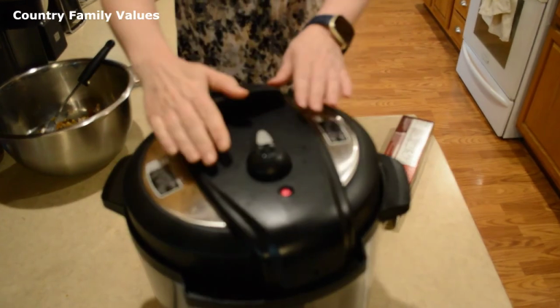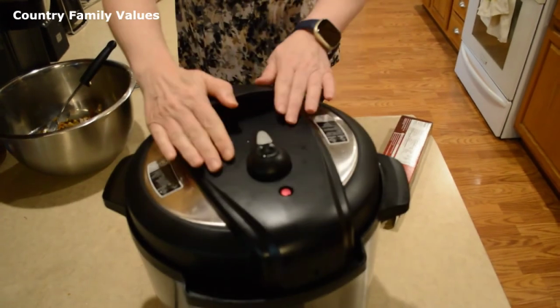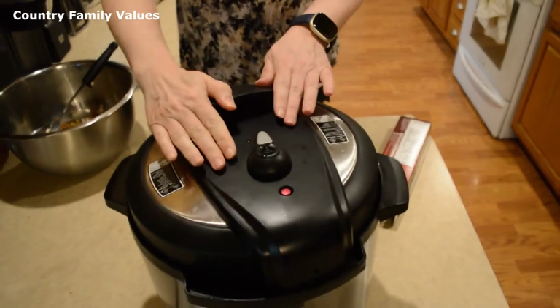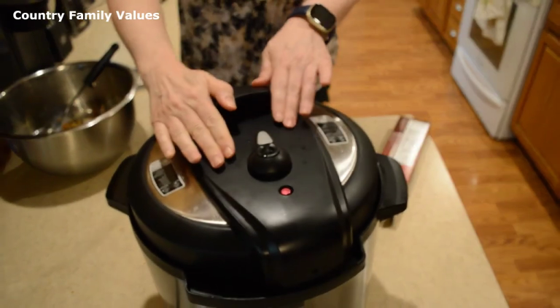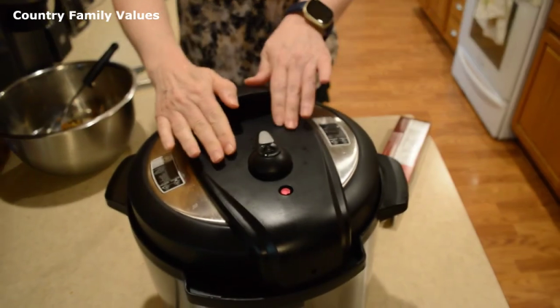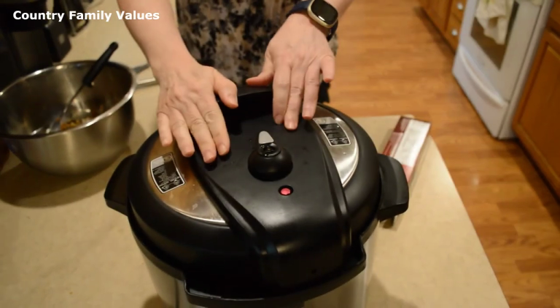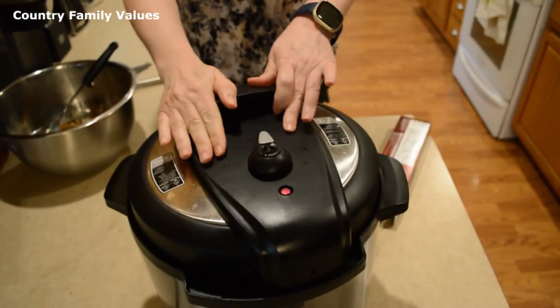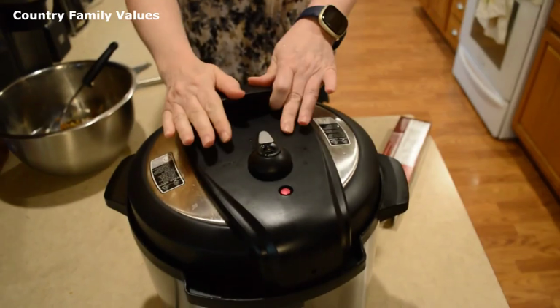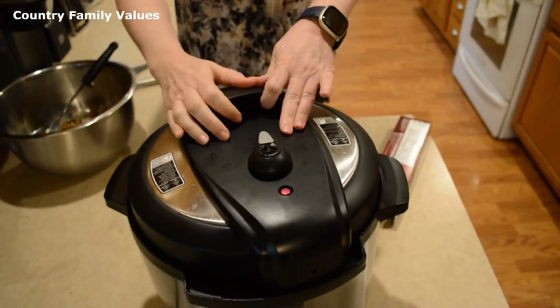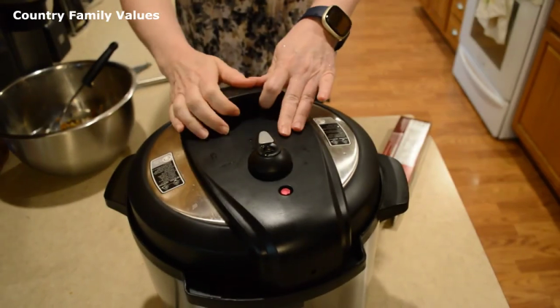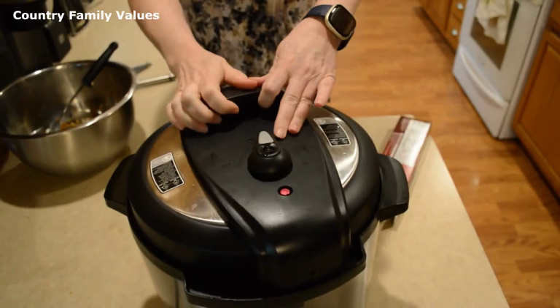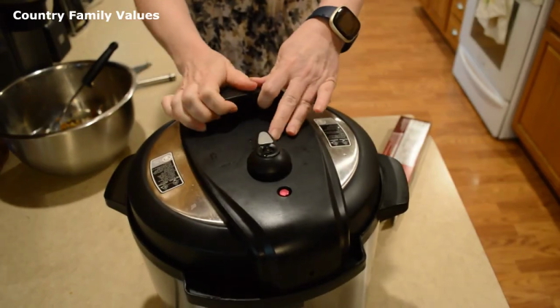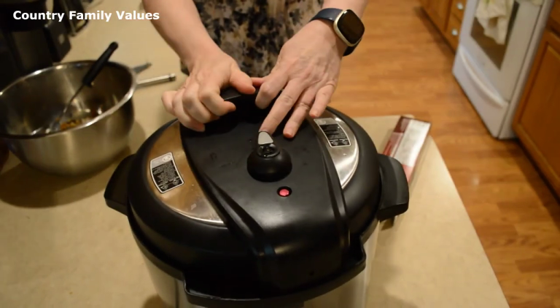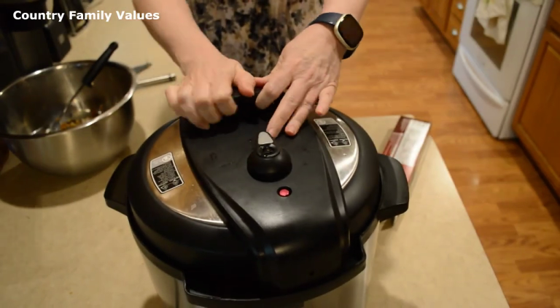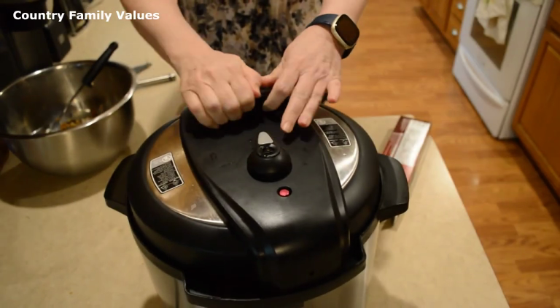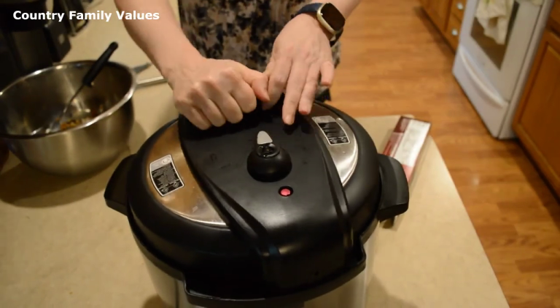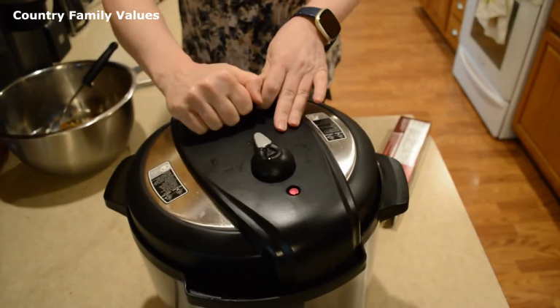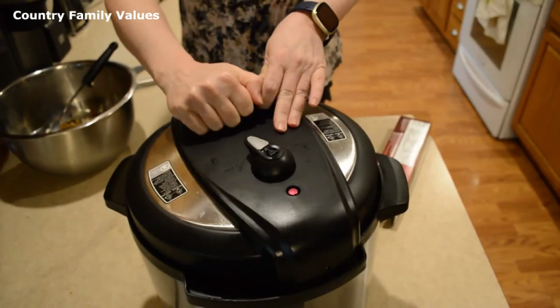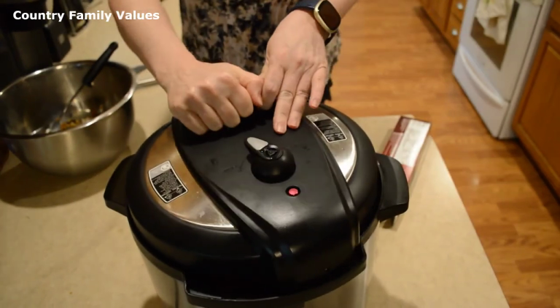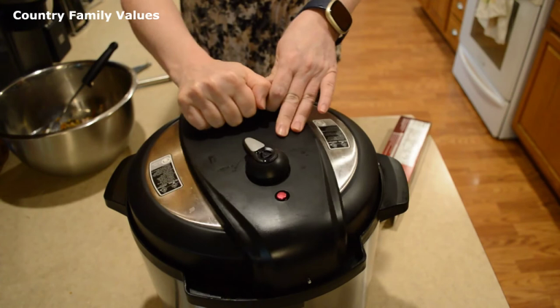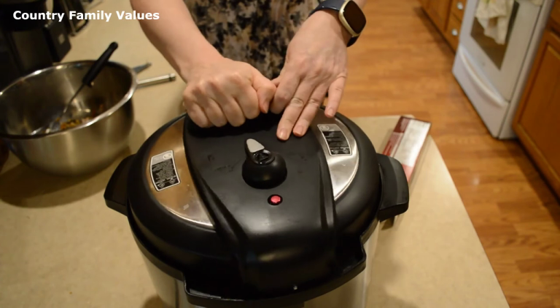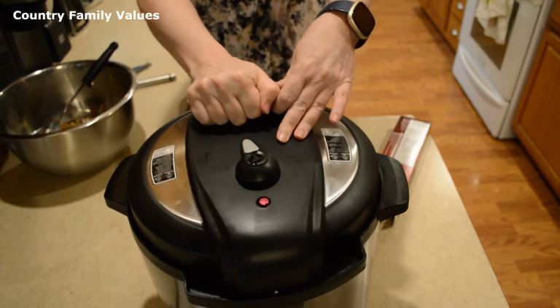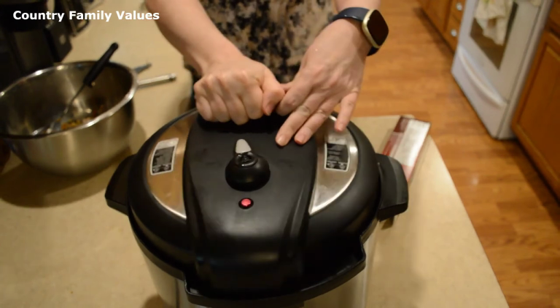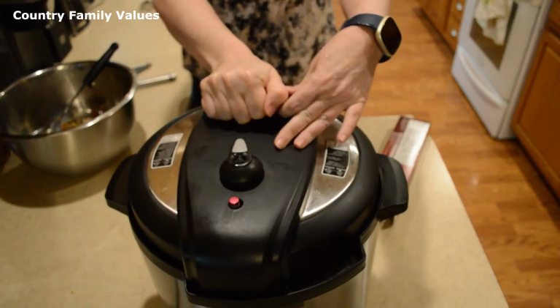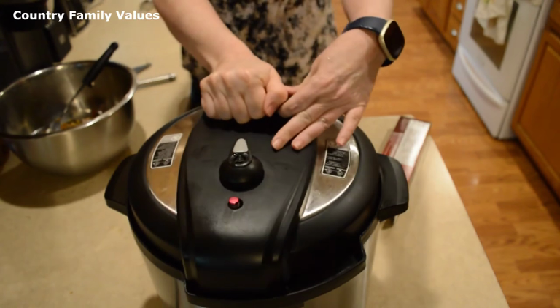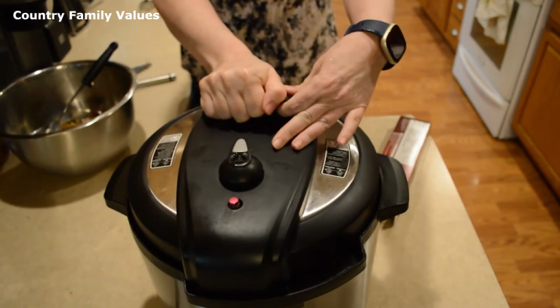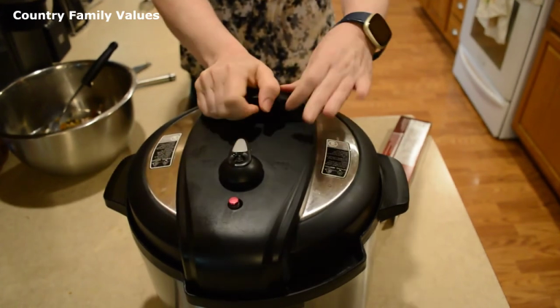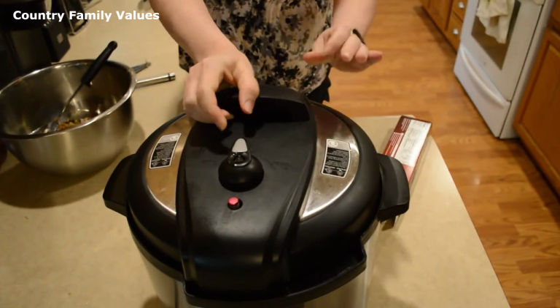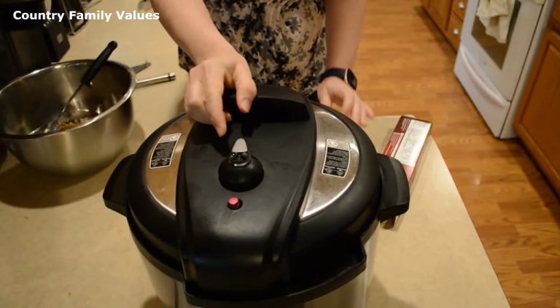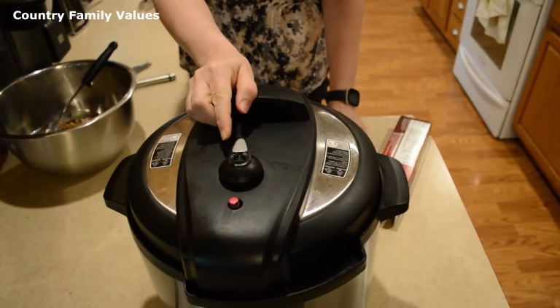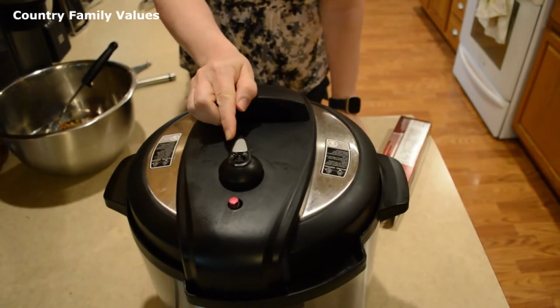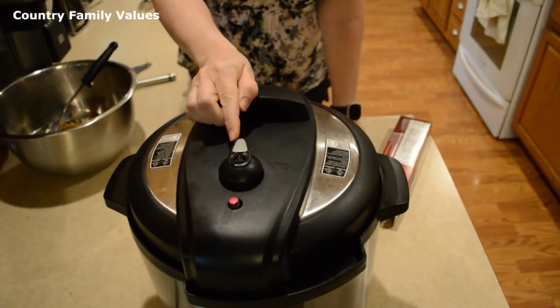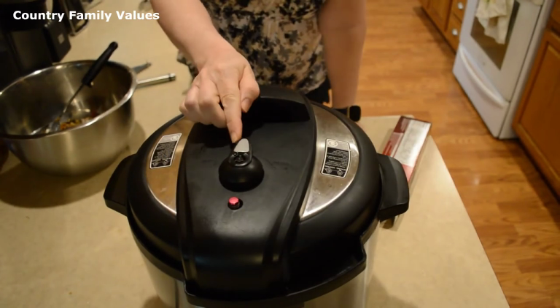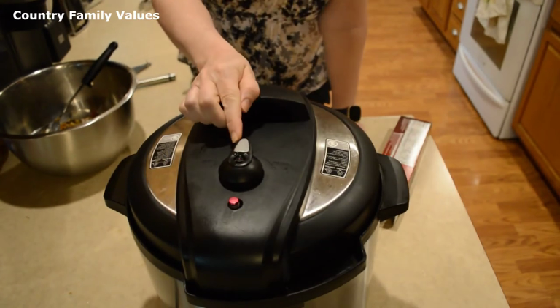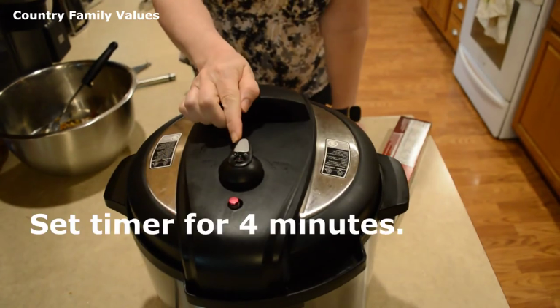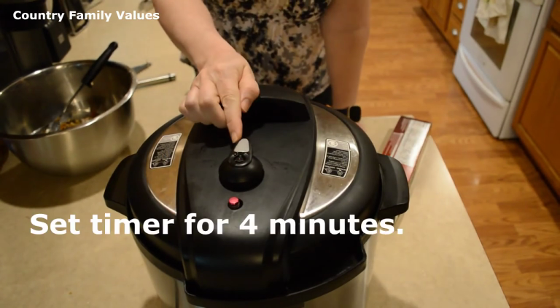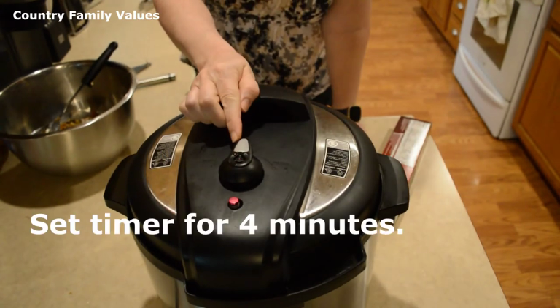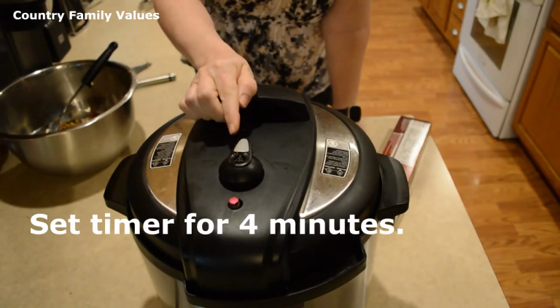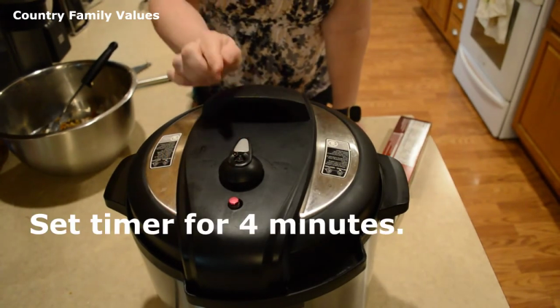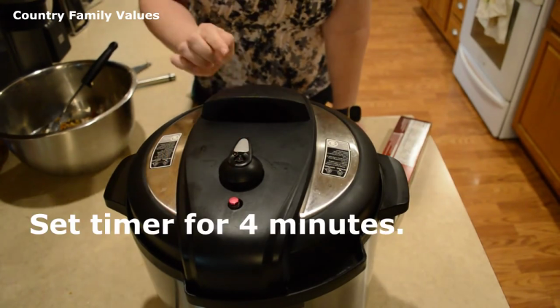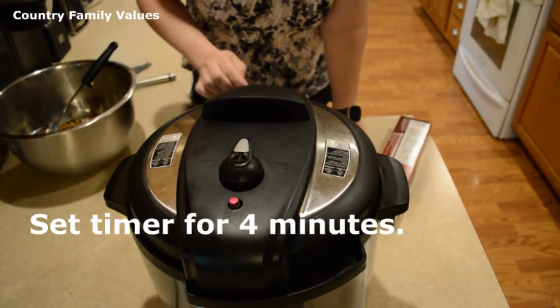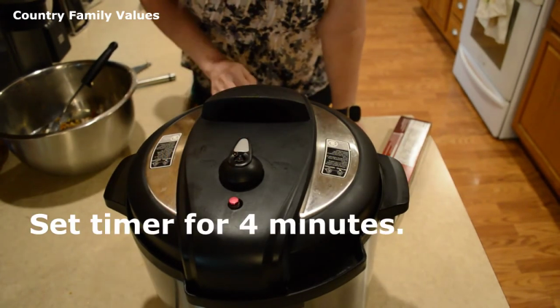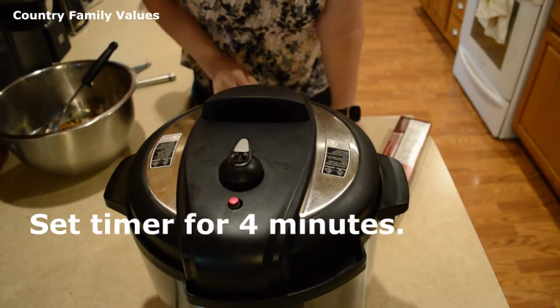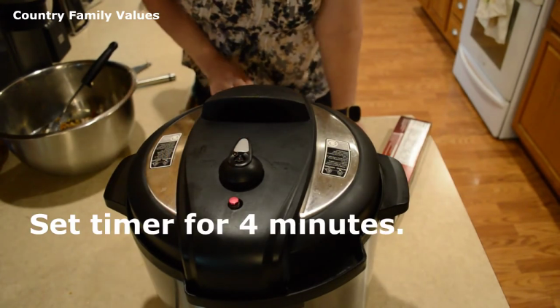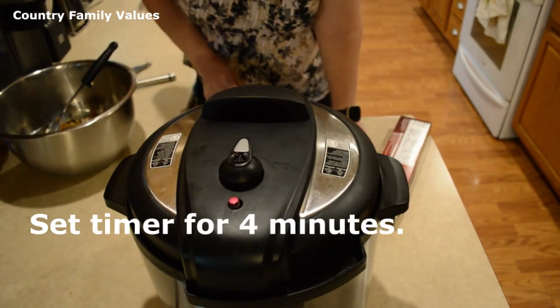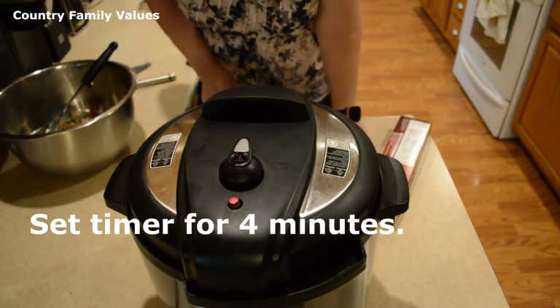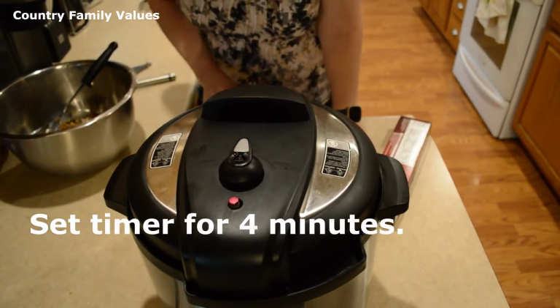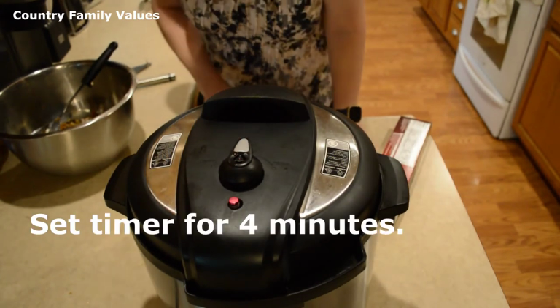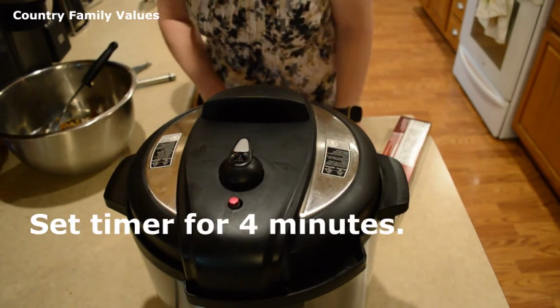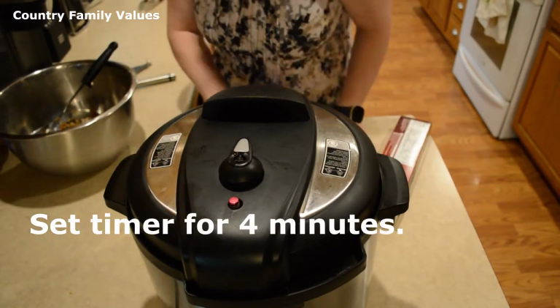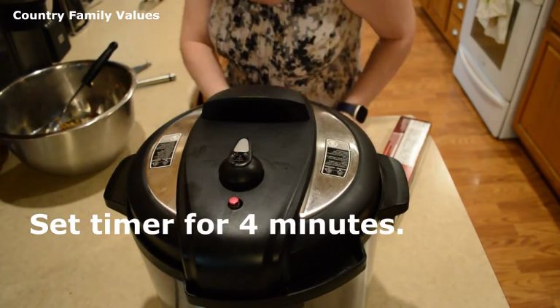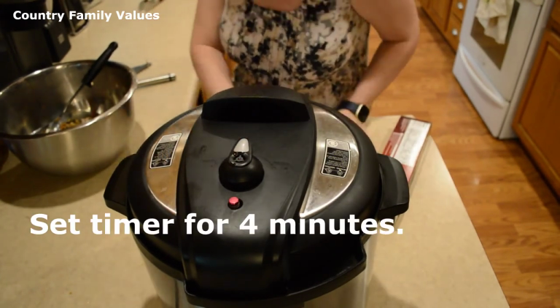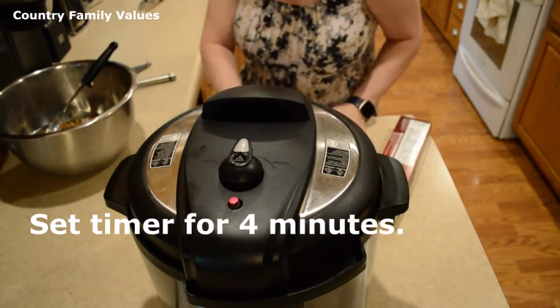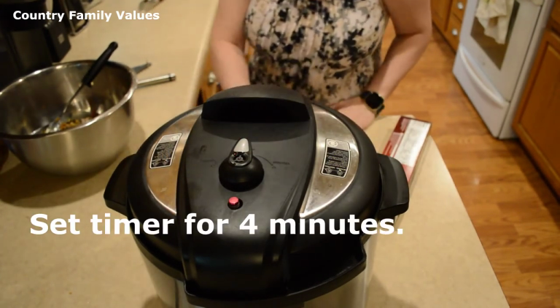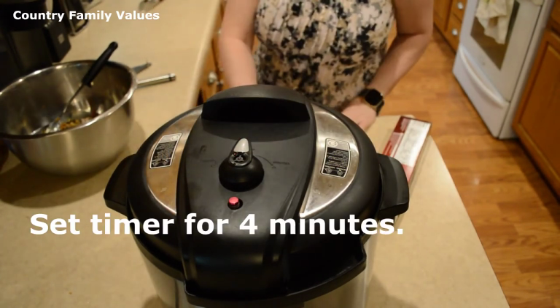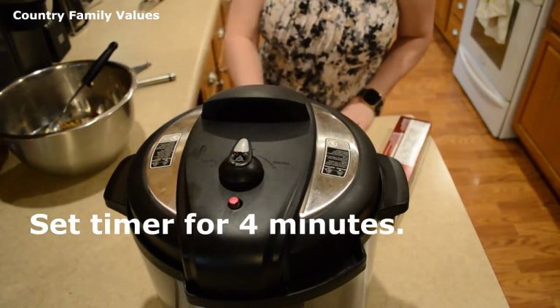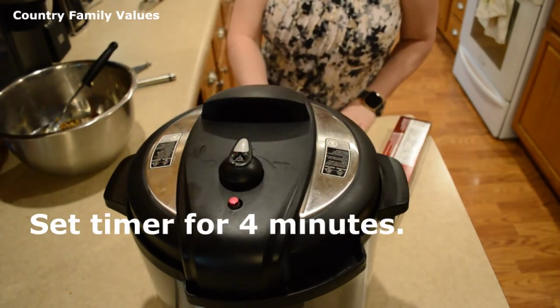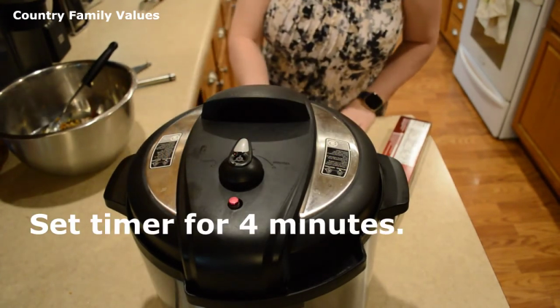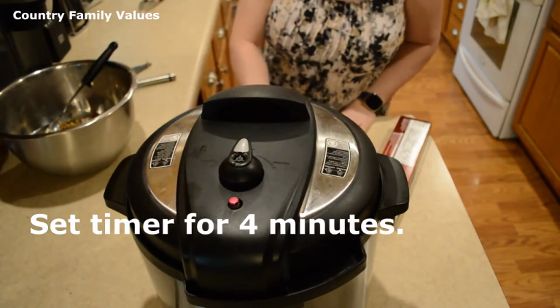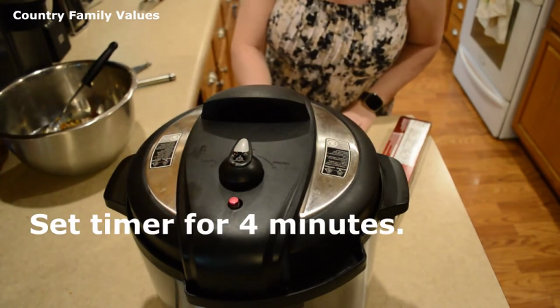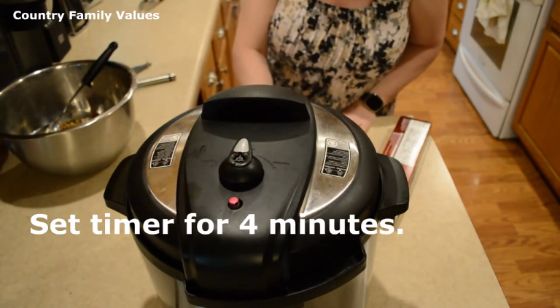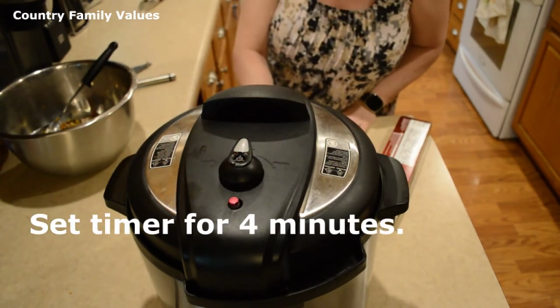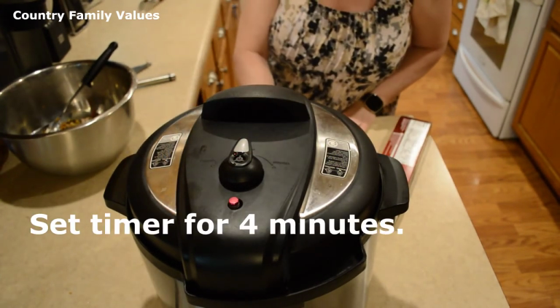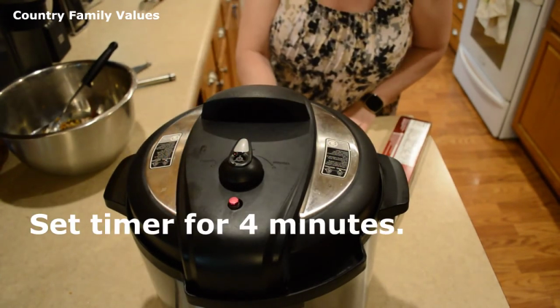Put the lid on, make sure it's in the closed position, and set it for four minutes.